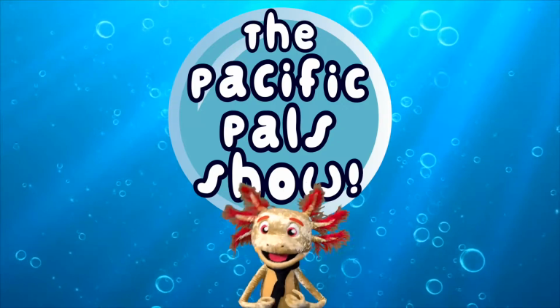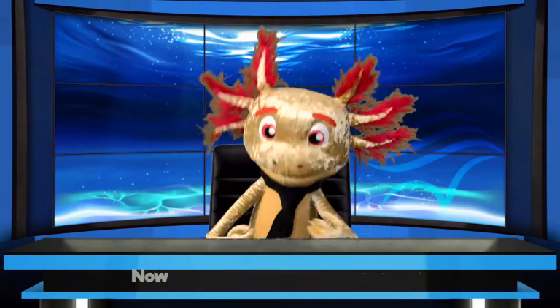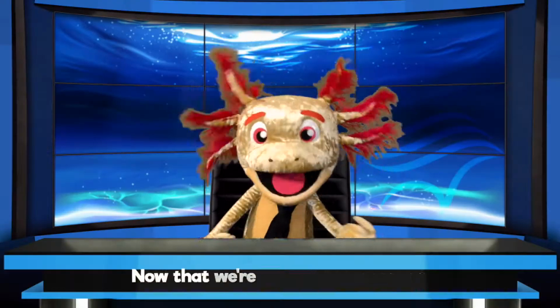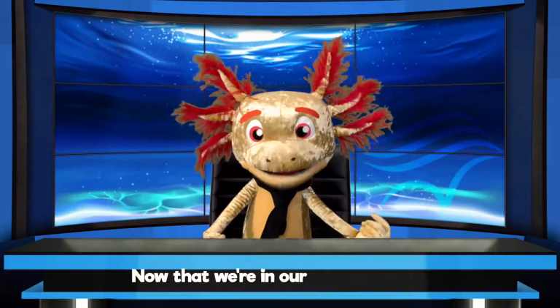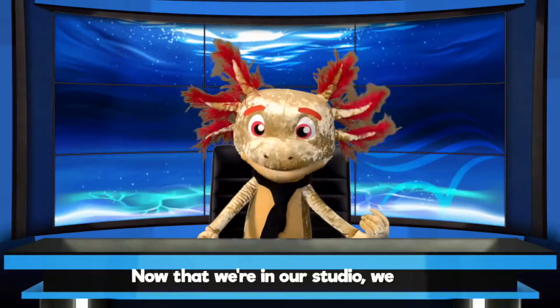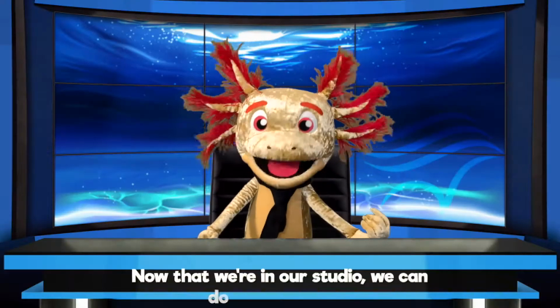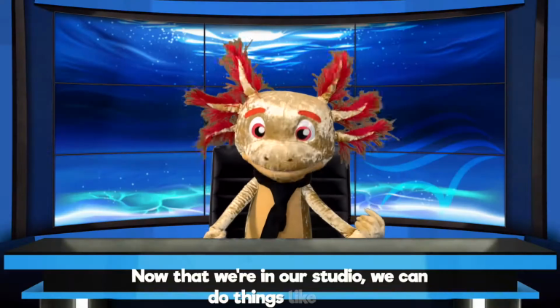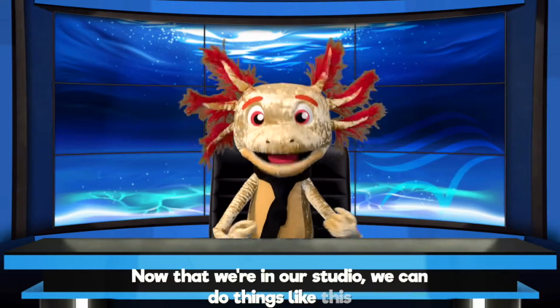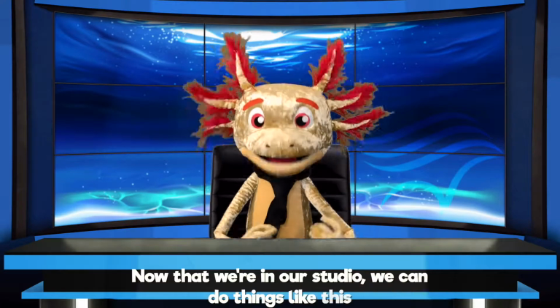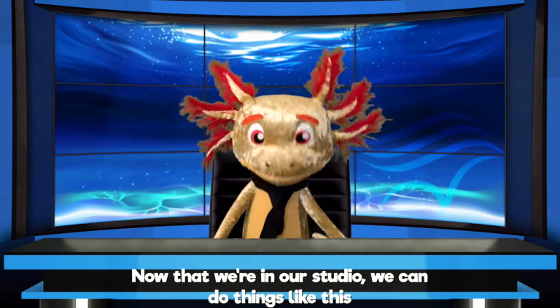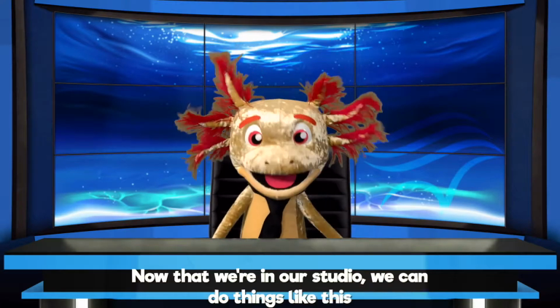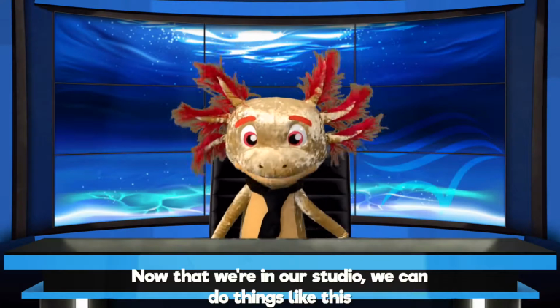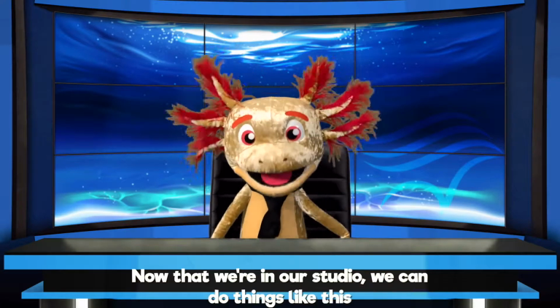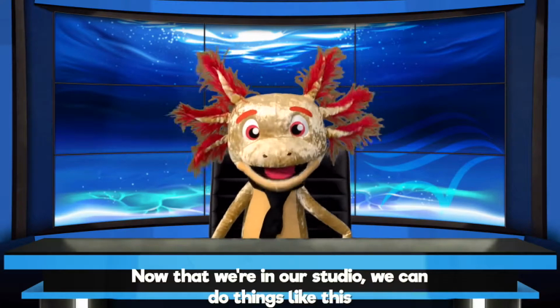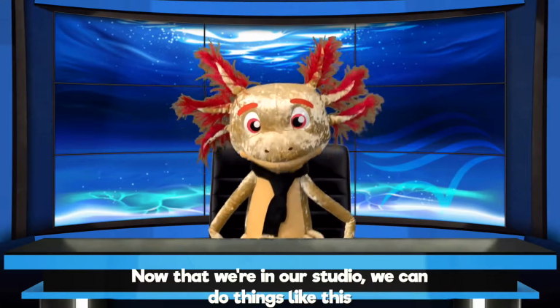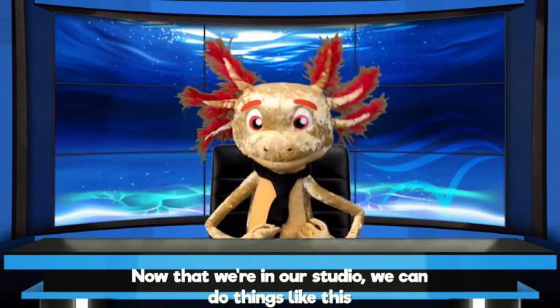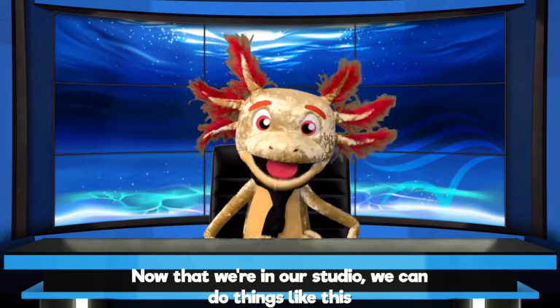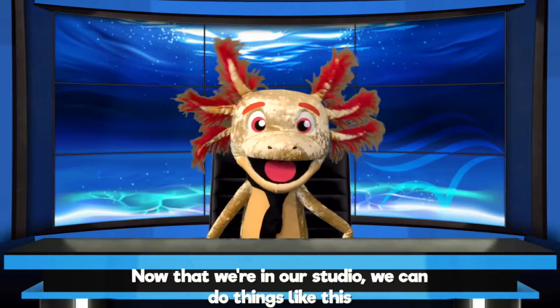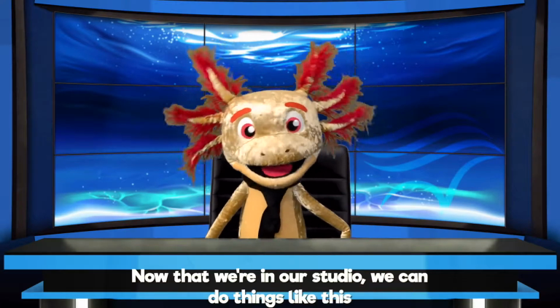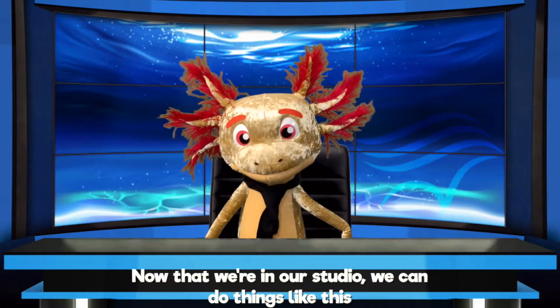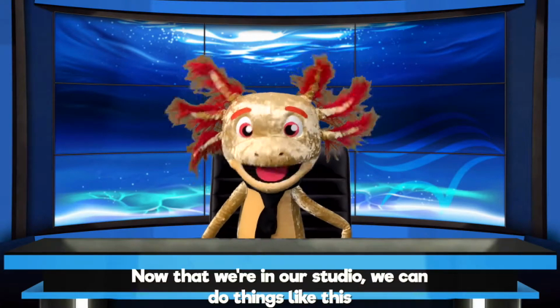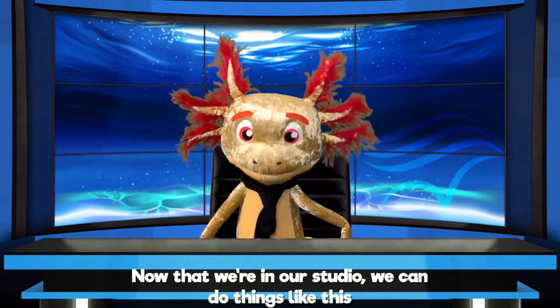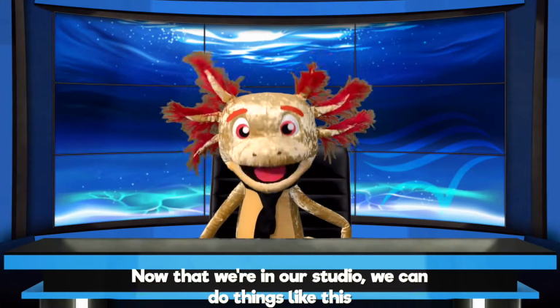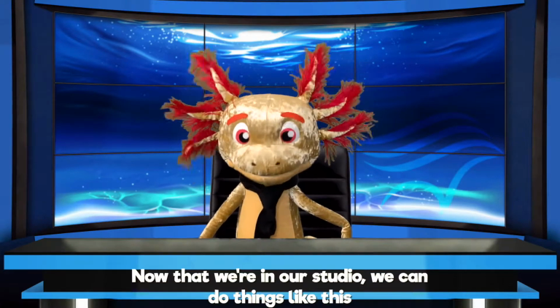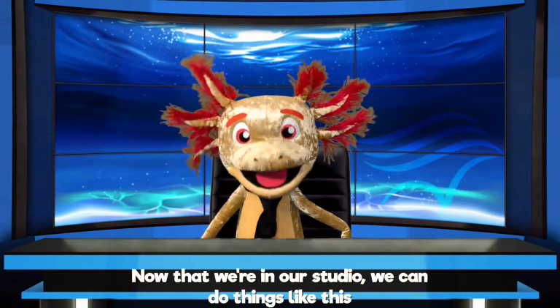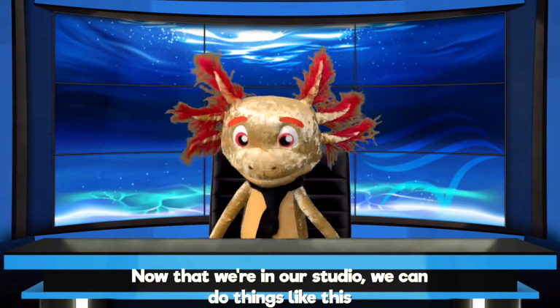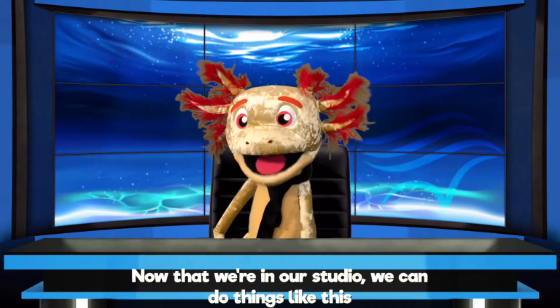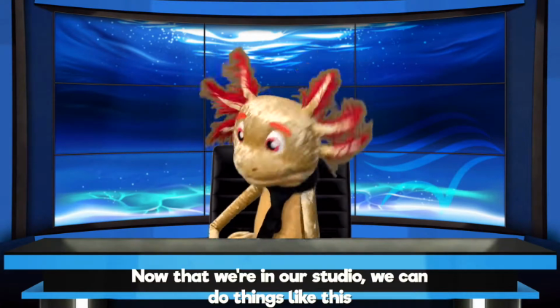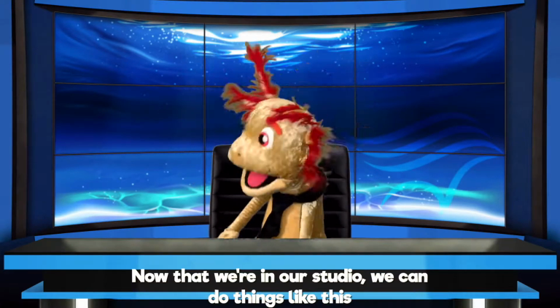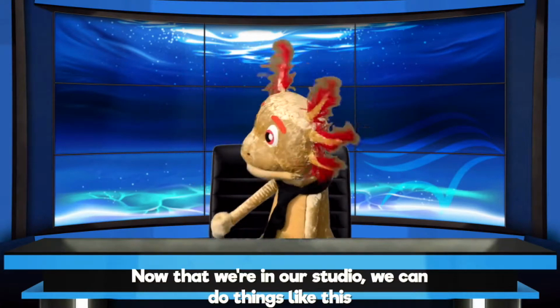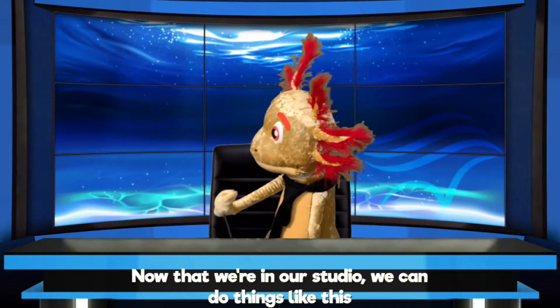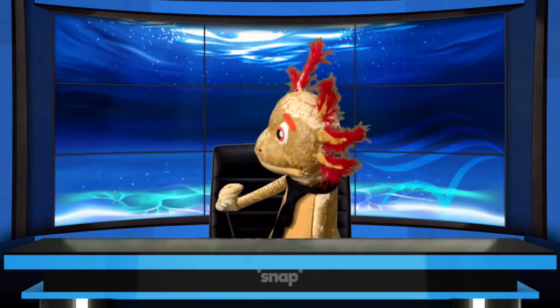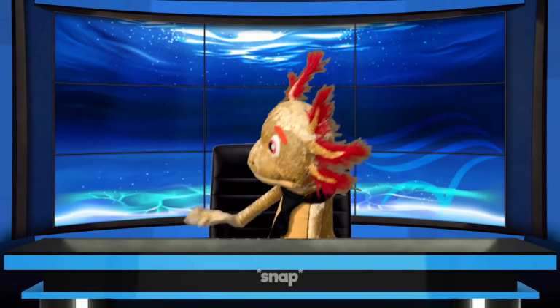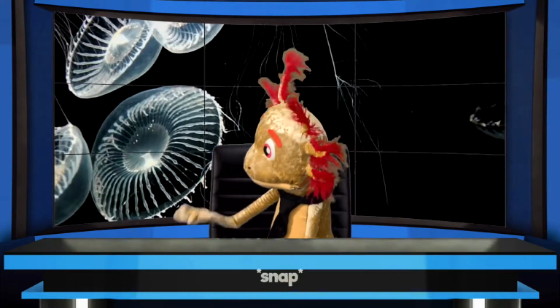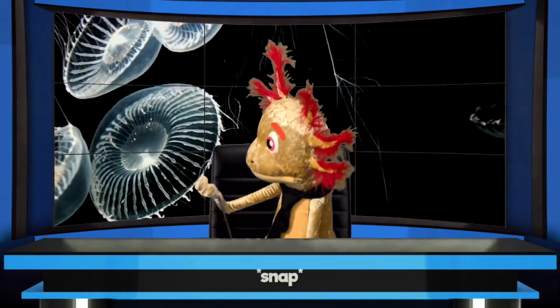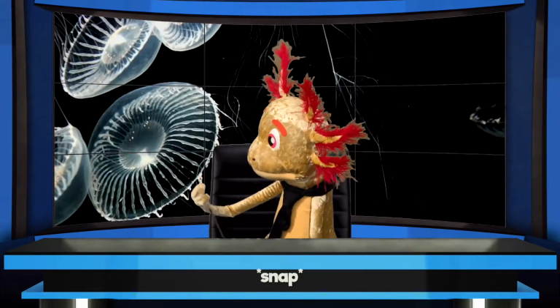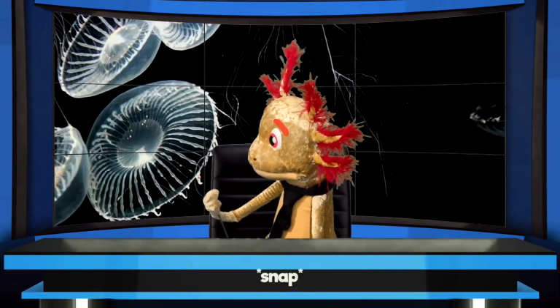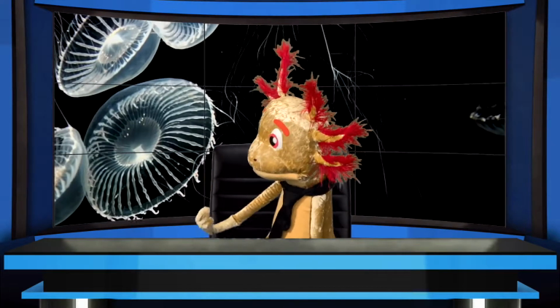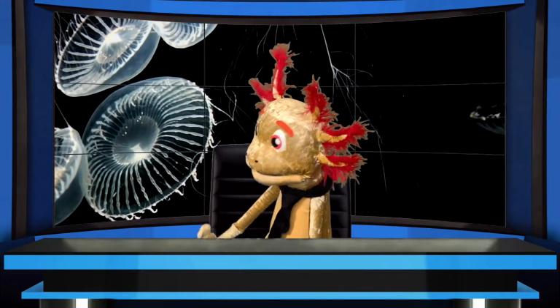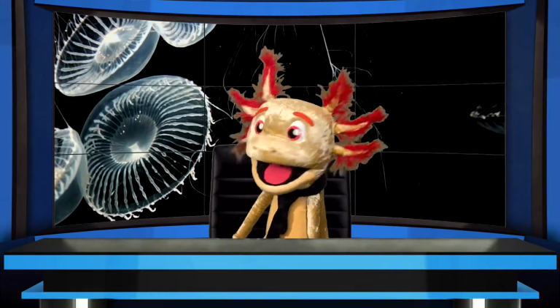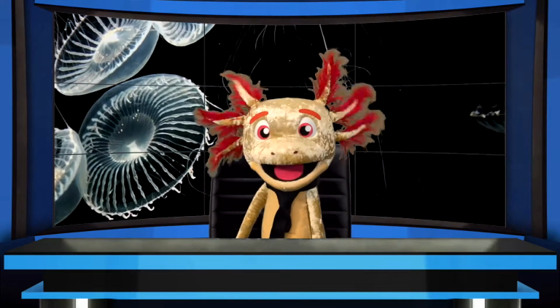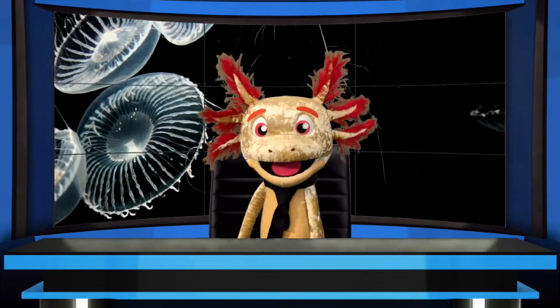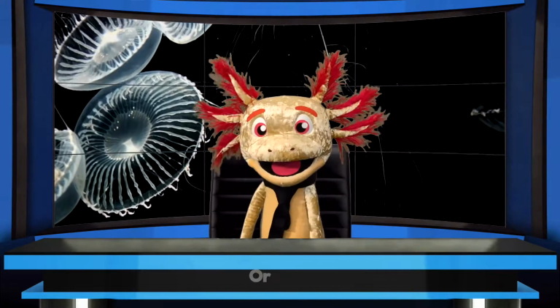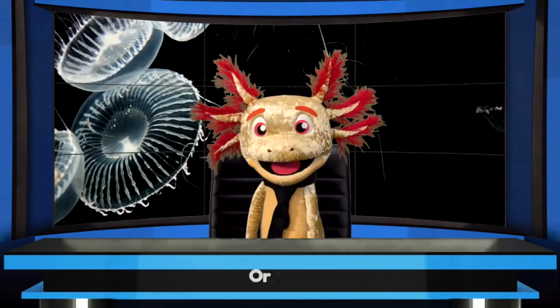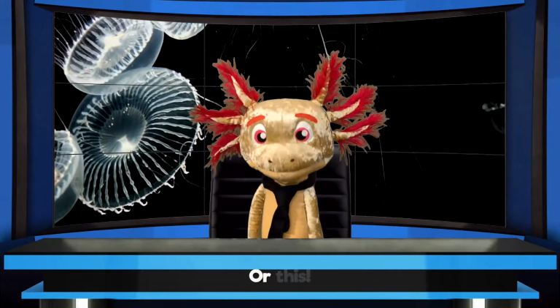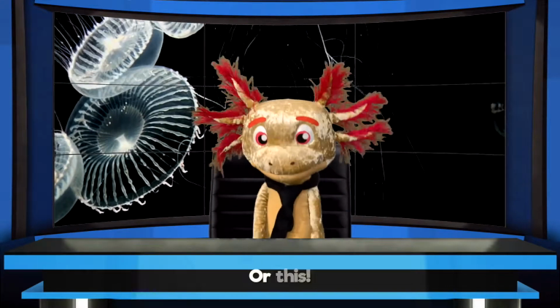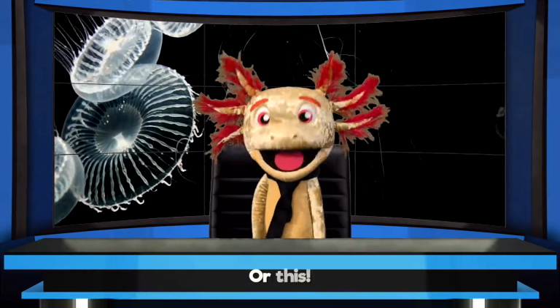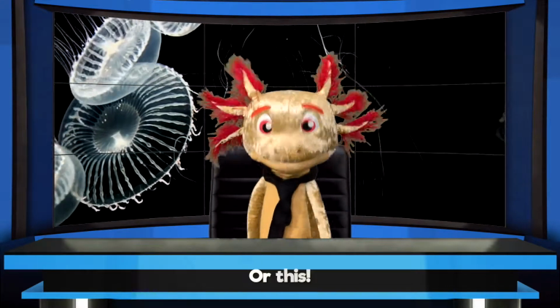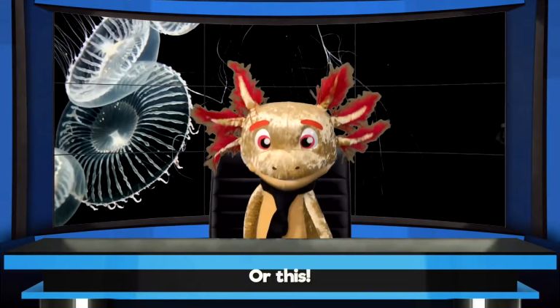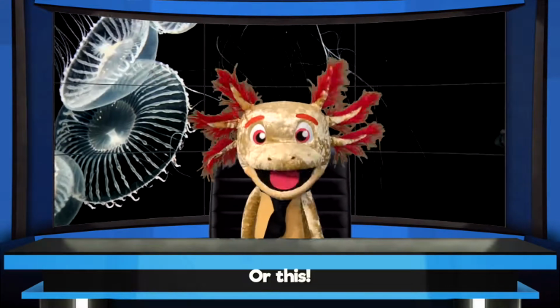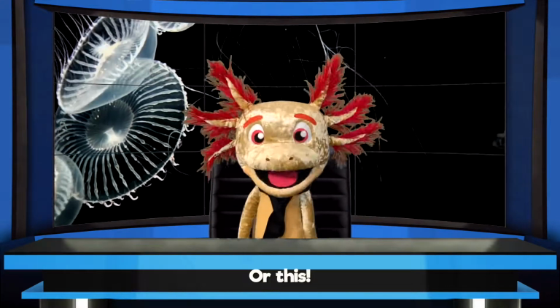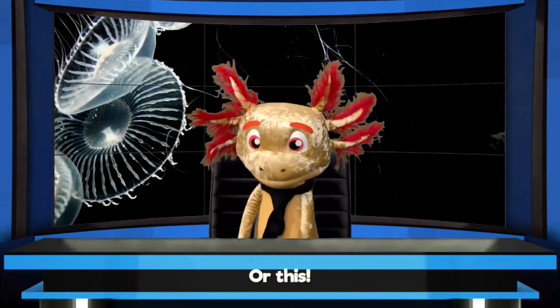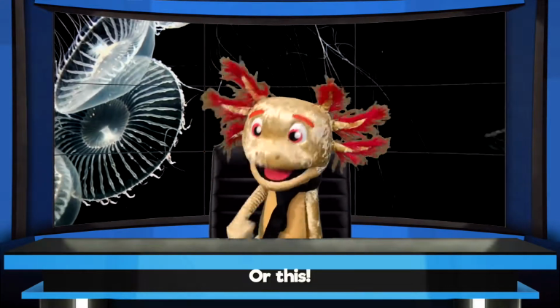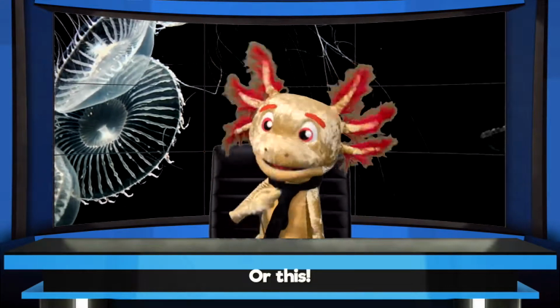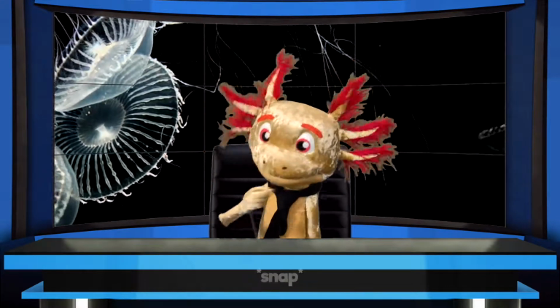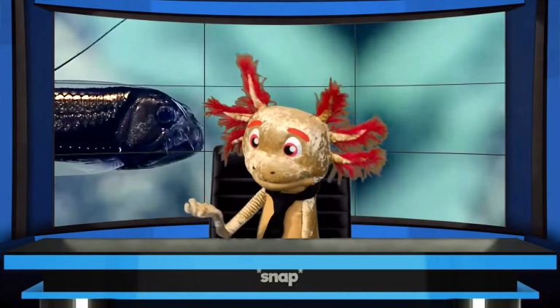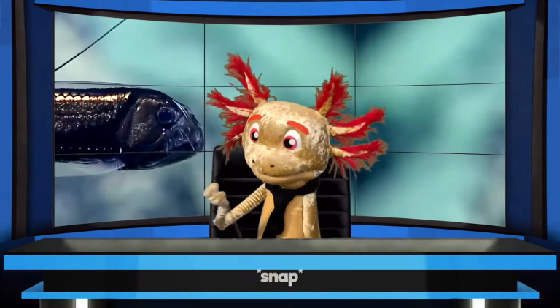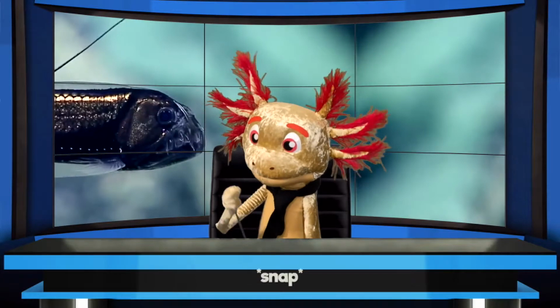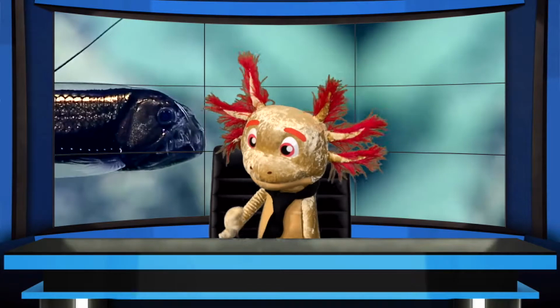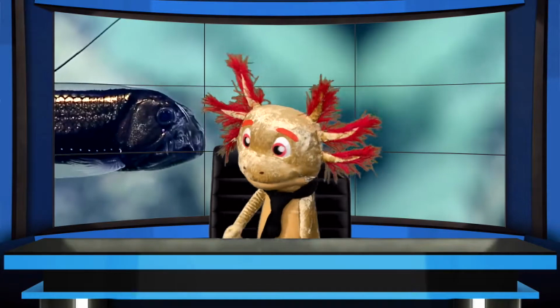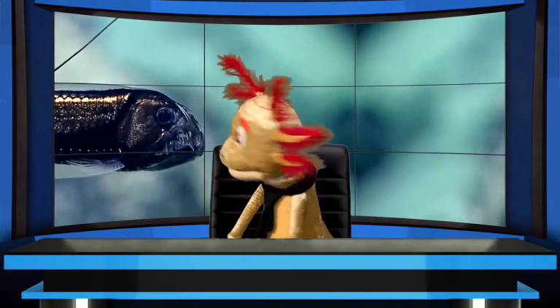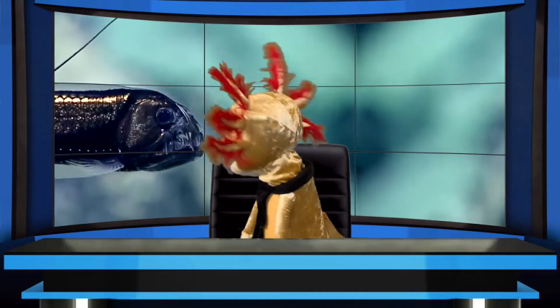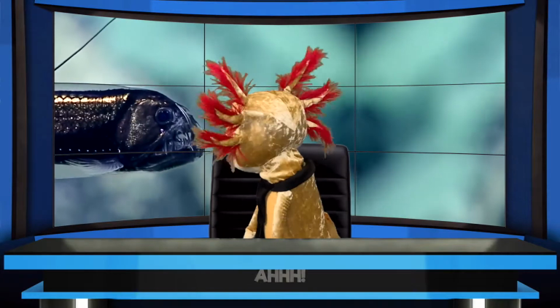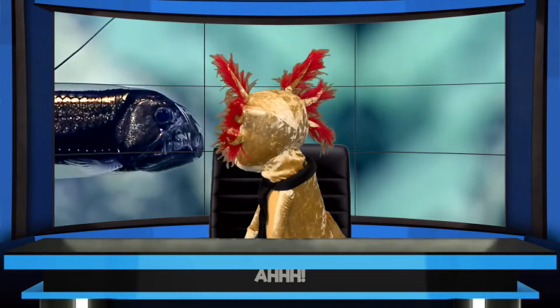Now that we're in our studio, we can do things like this... ...or this...